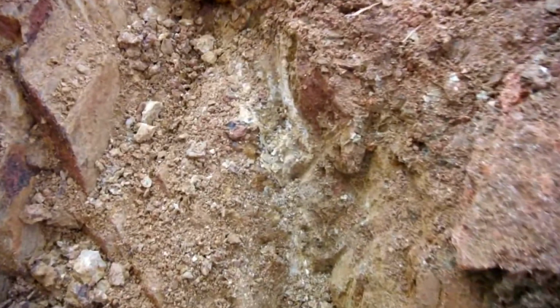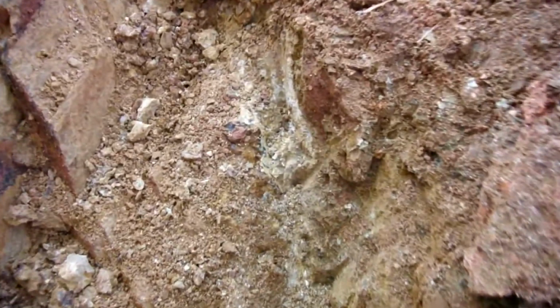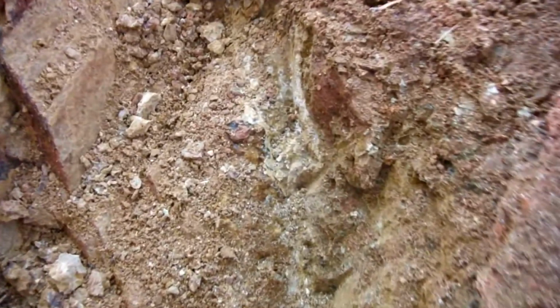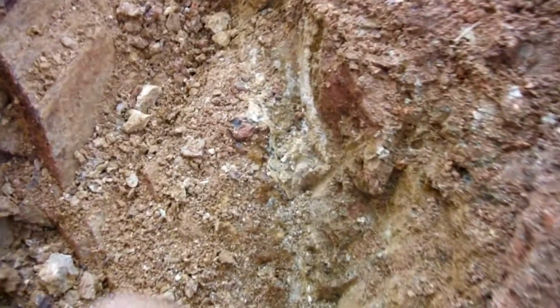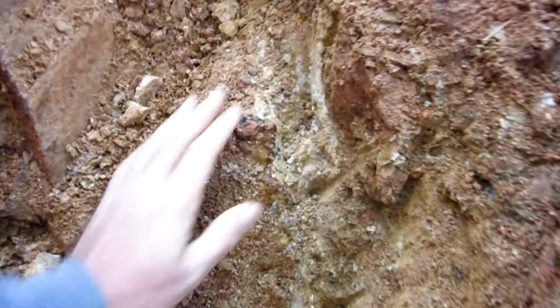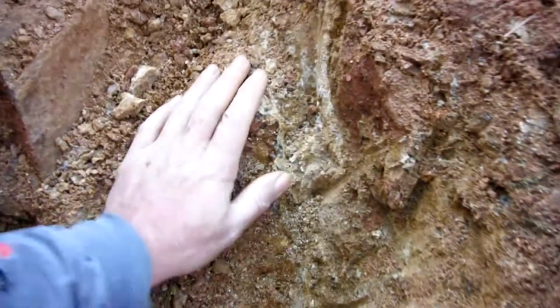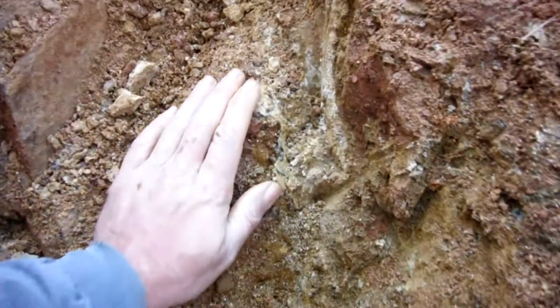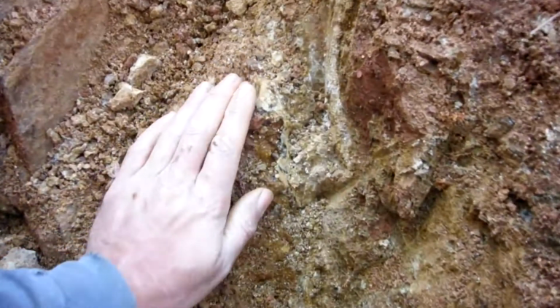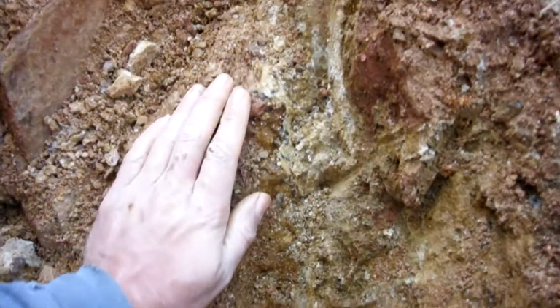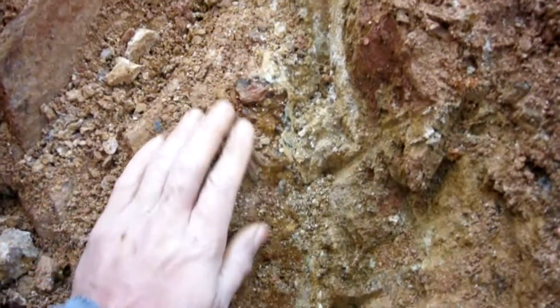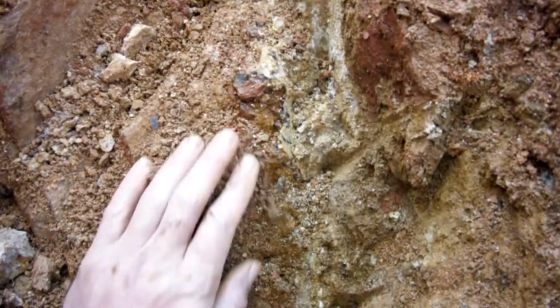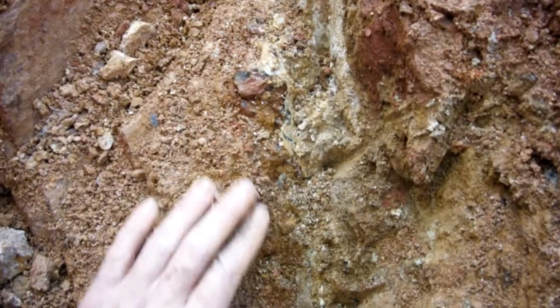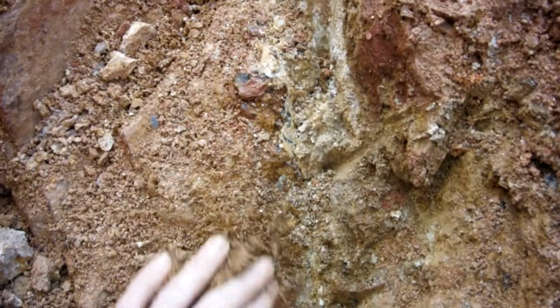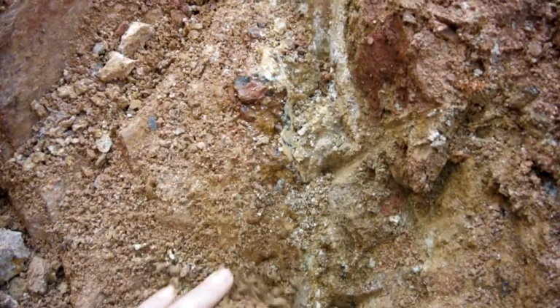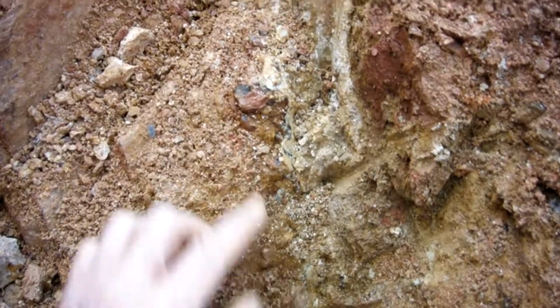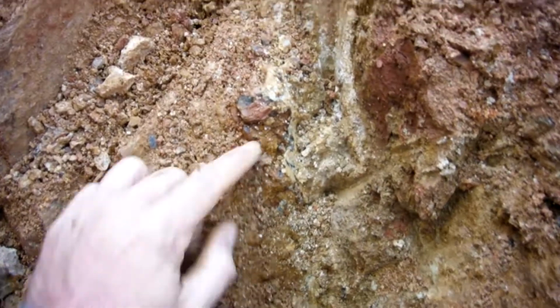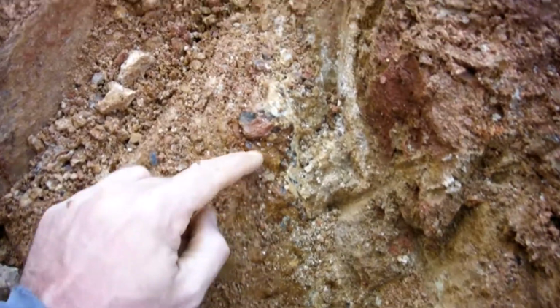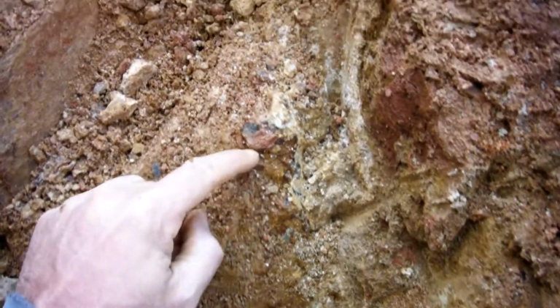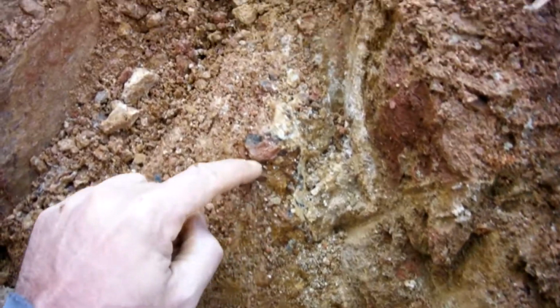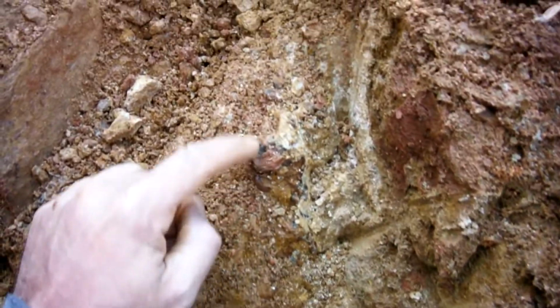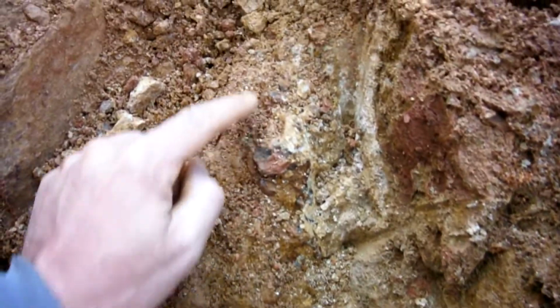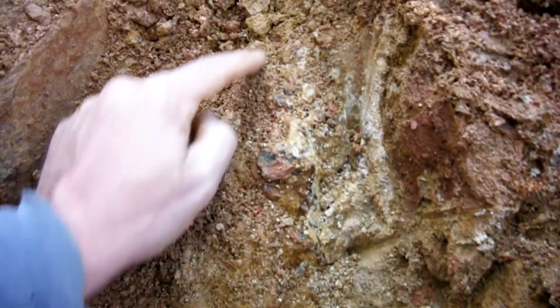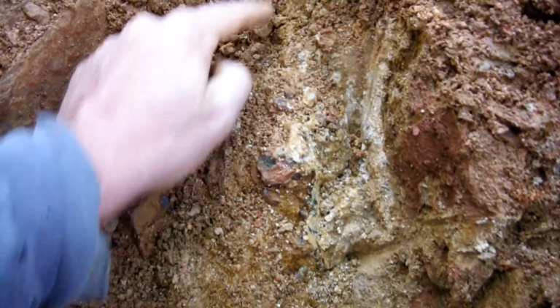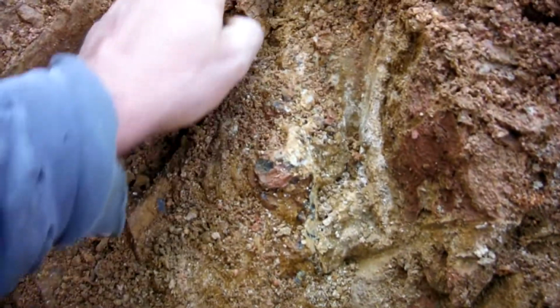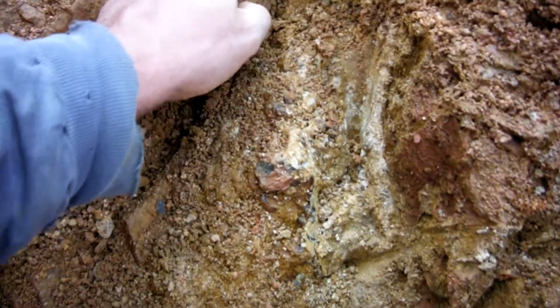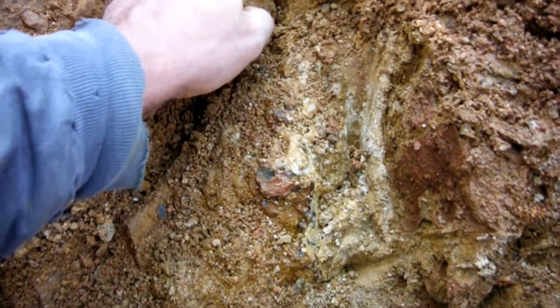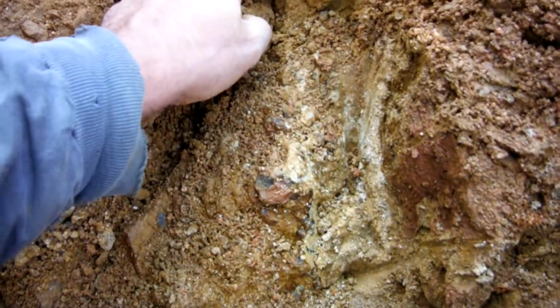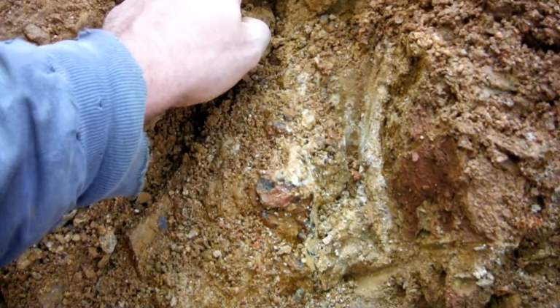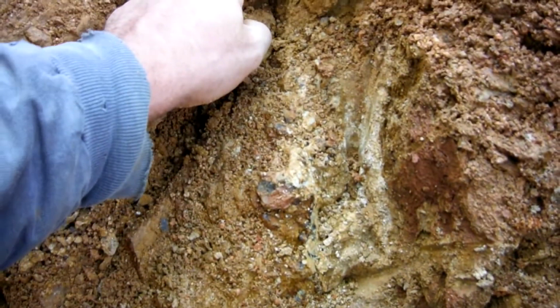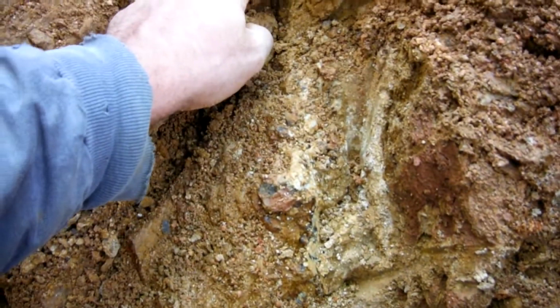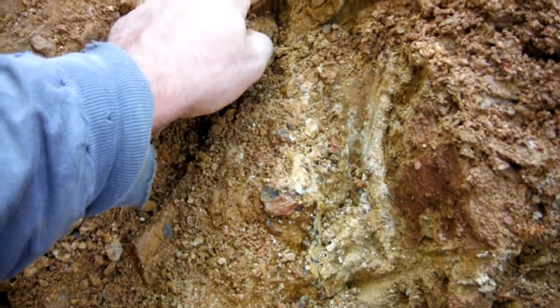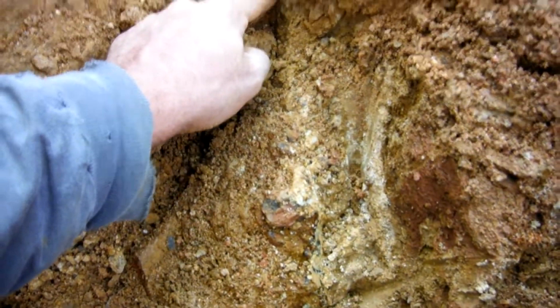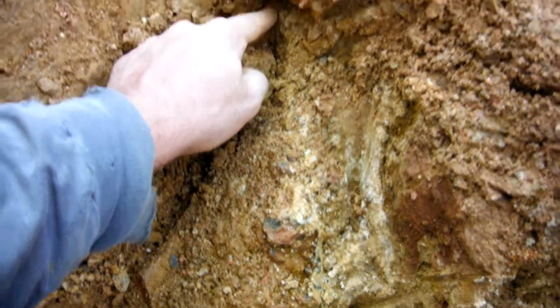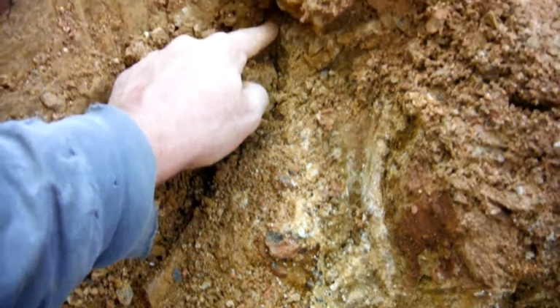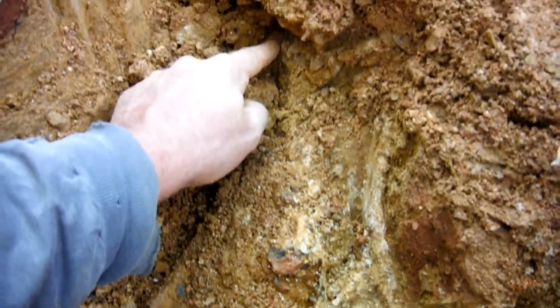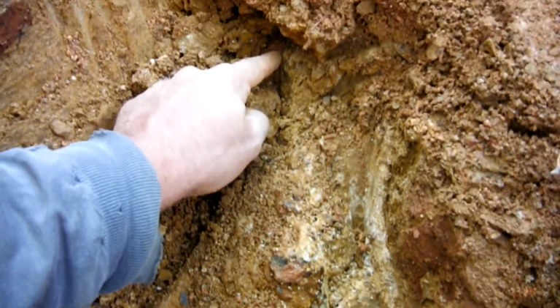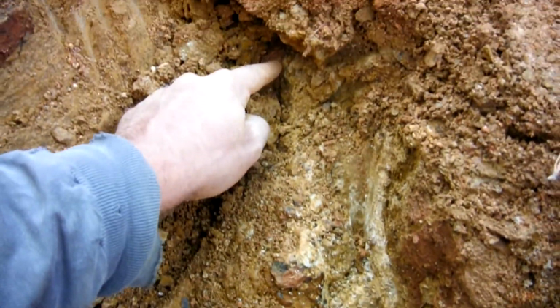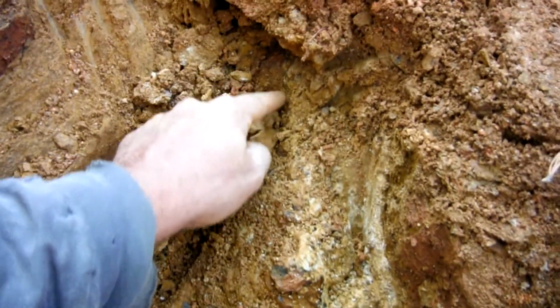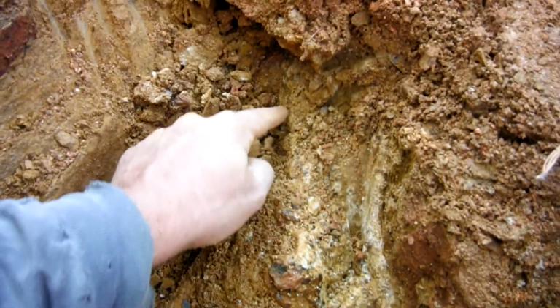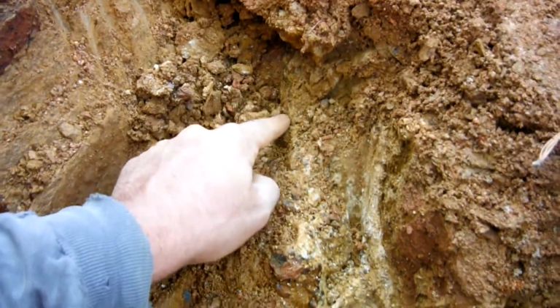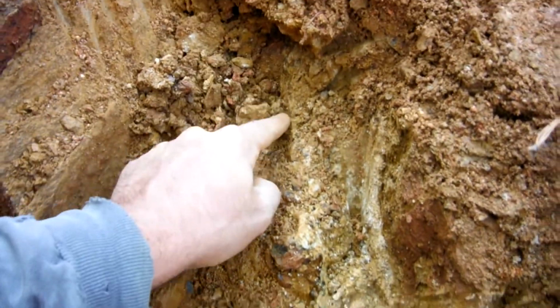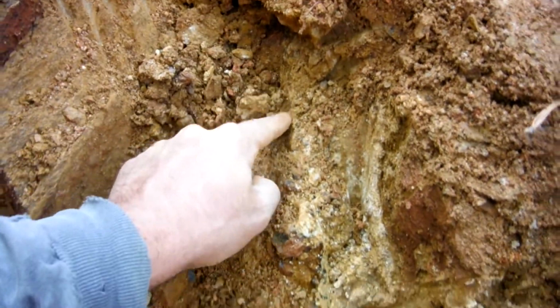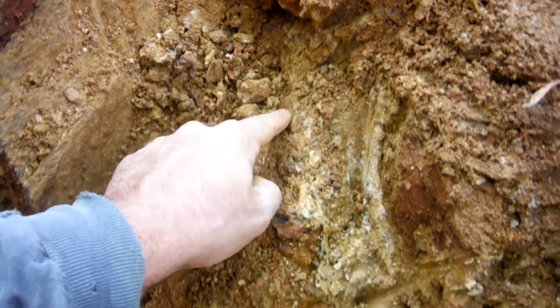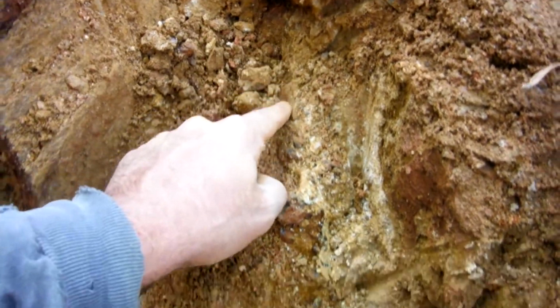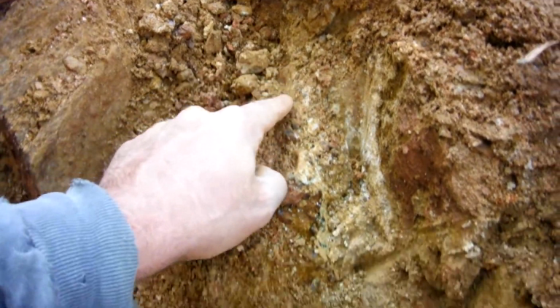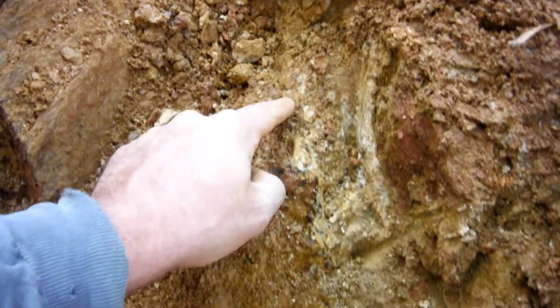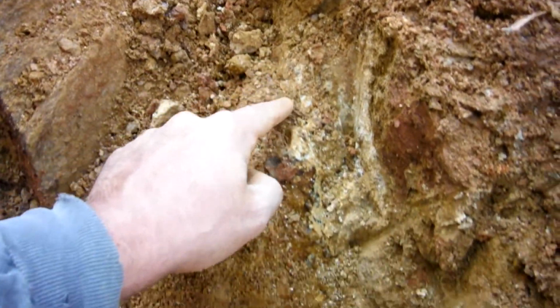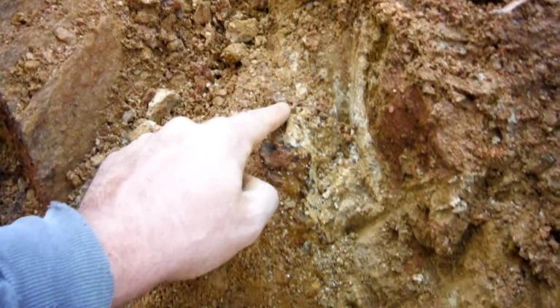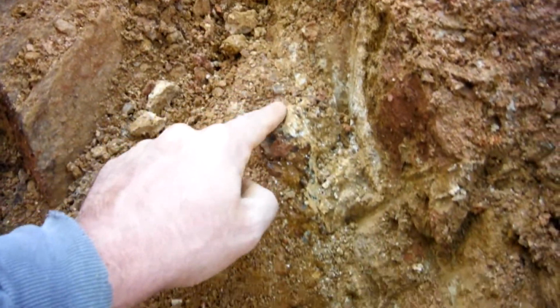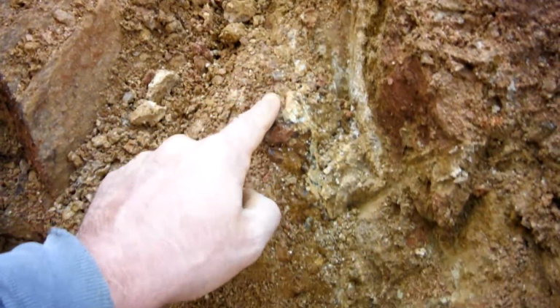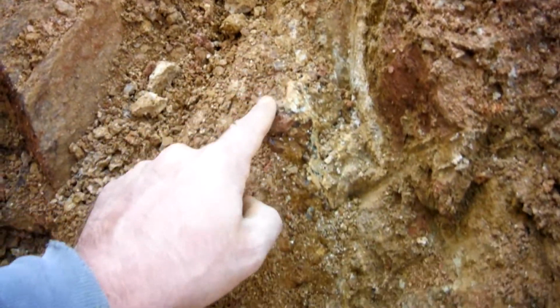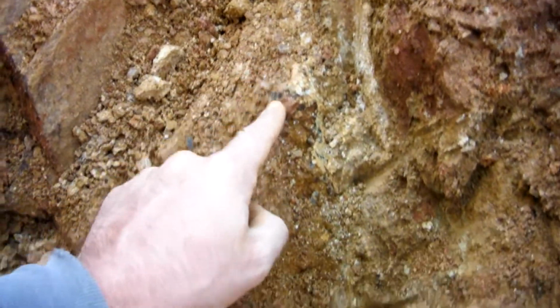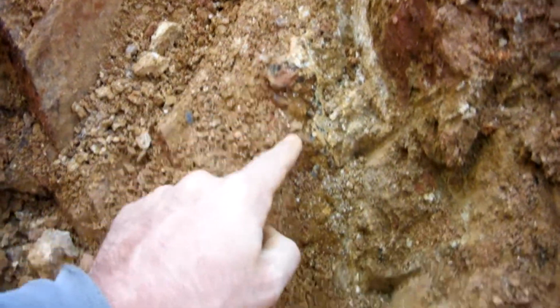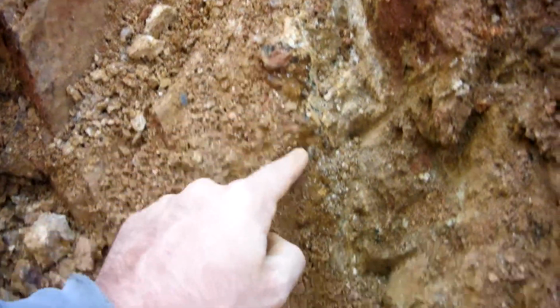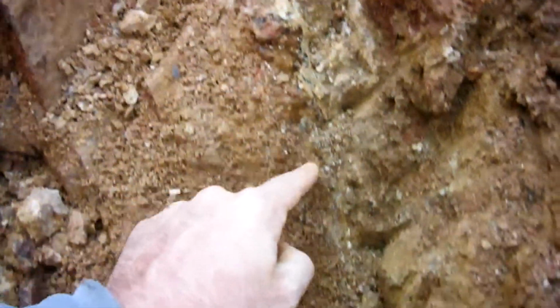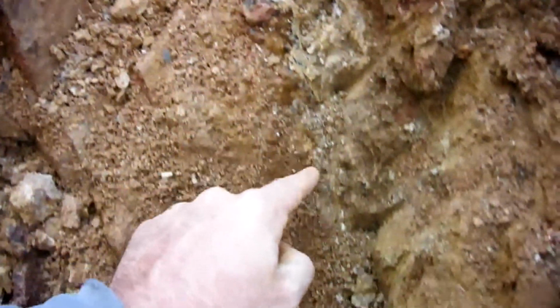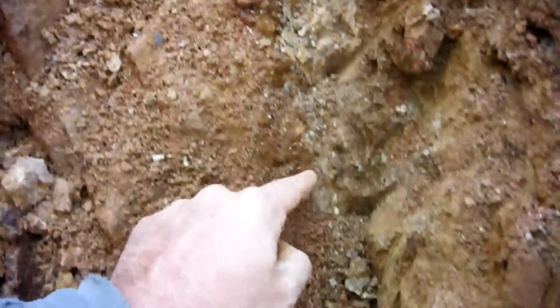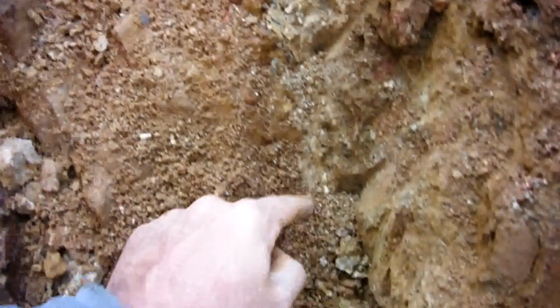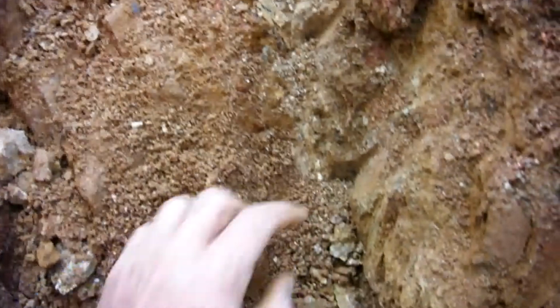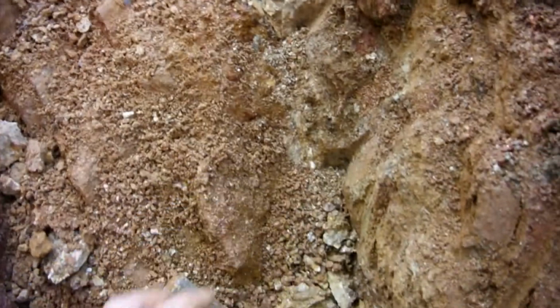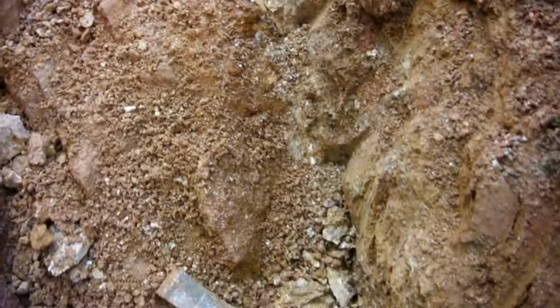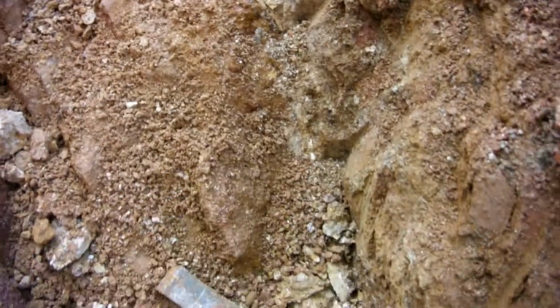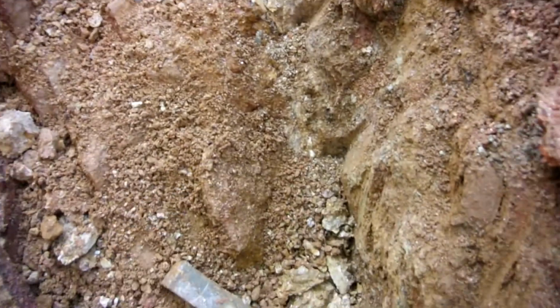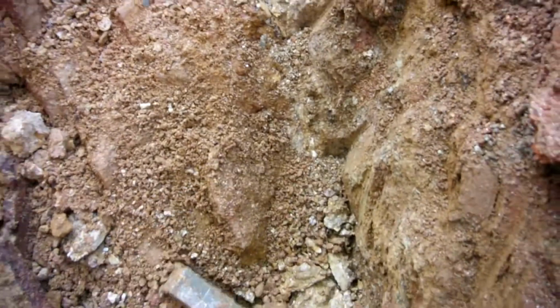In this shot here you can see exposed quartz, possibly amethyst, all the way down.